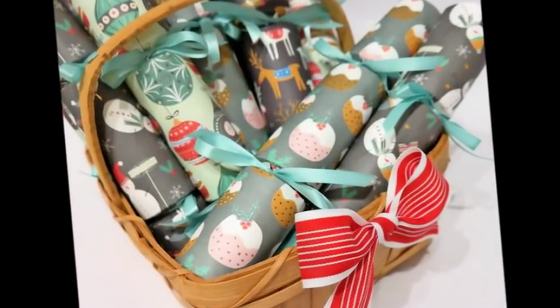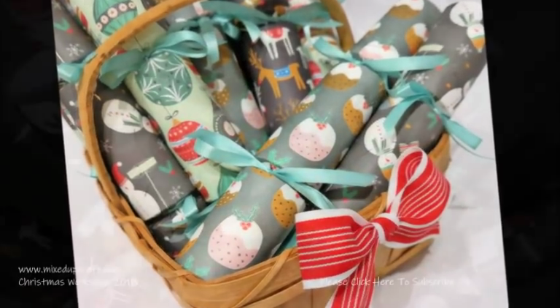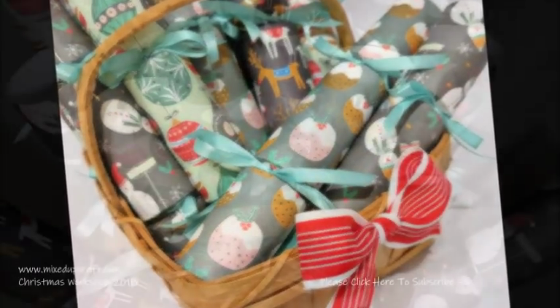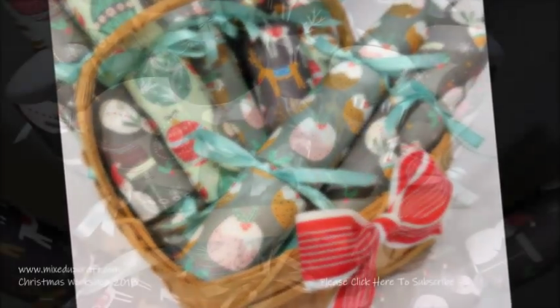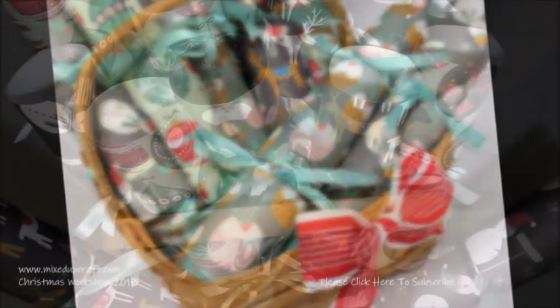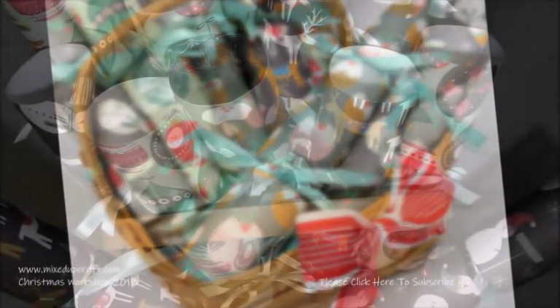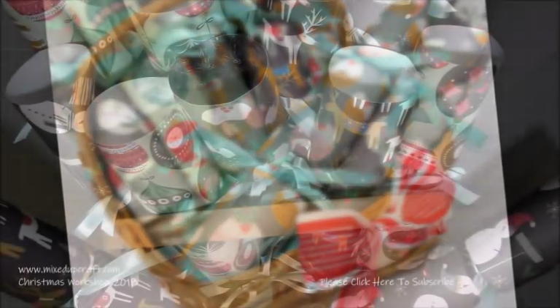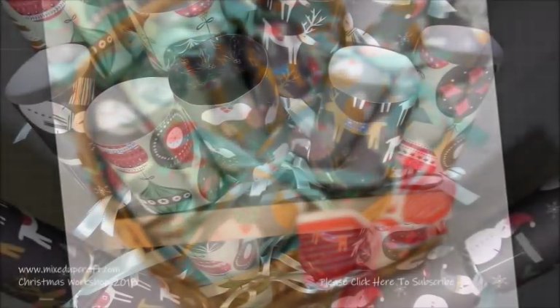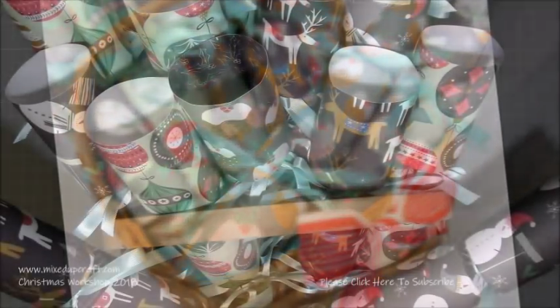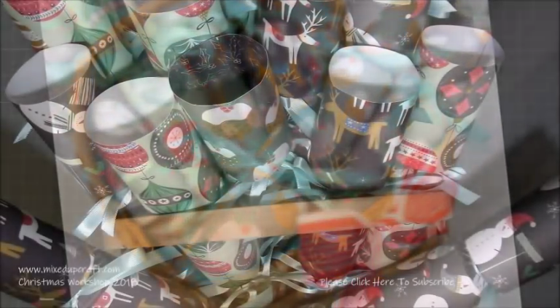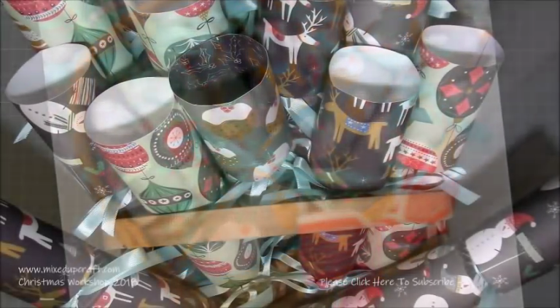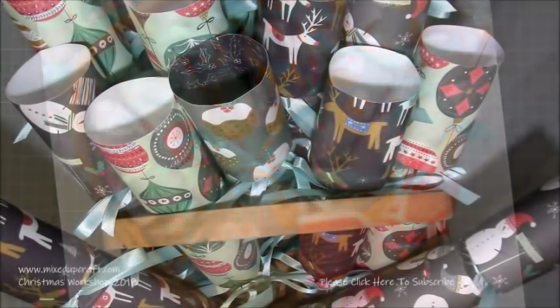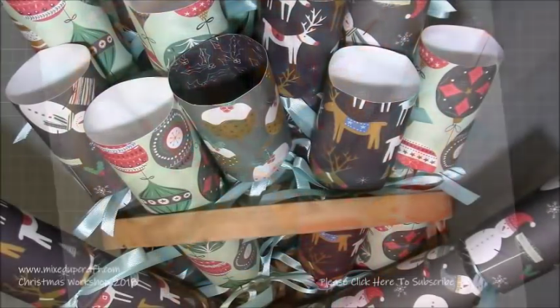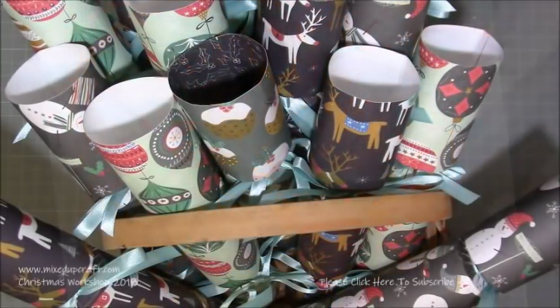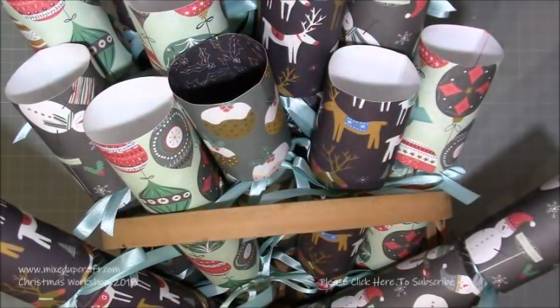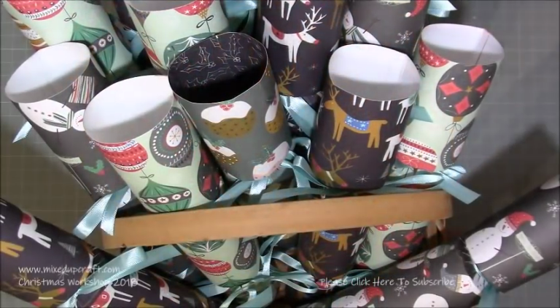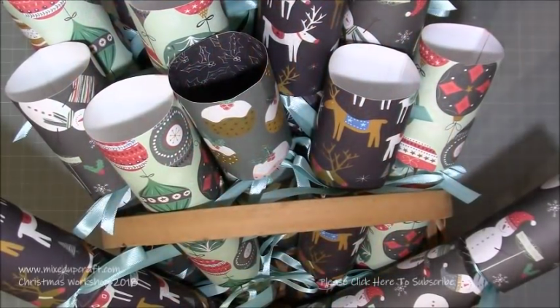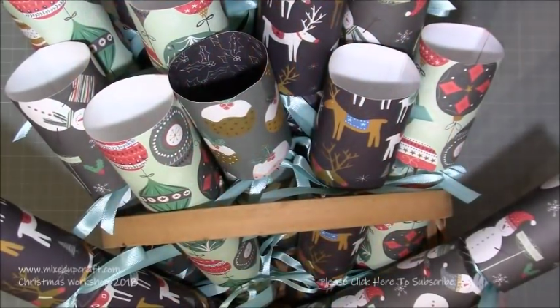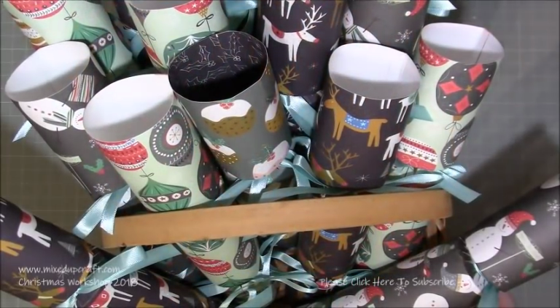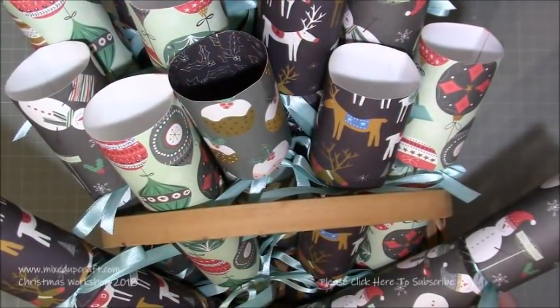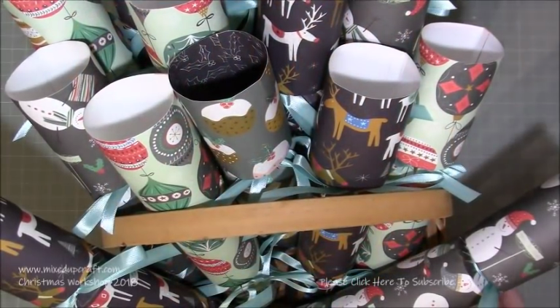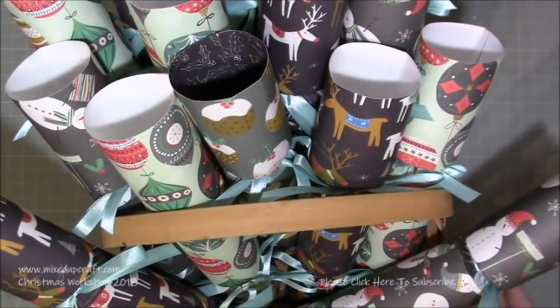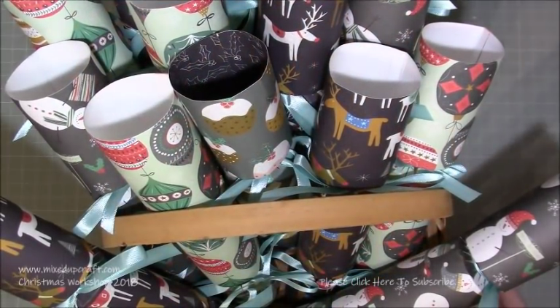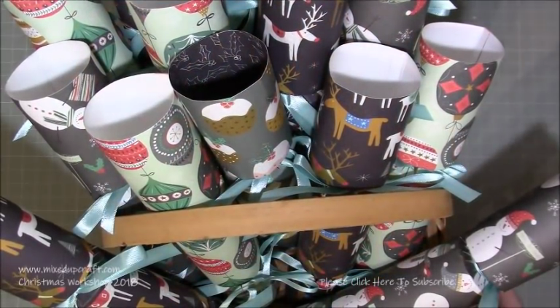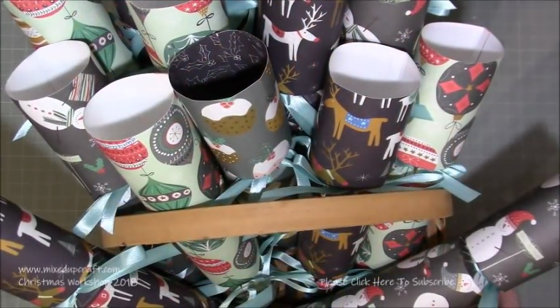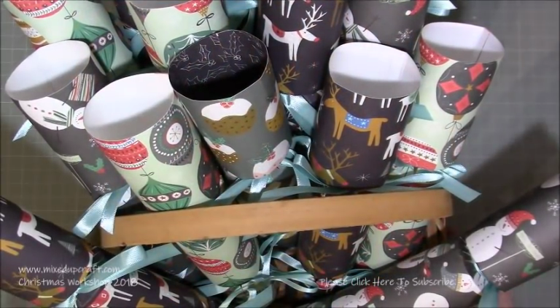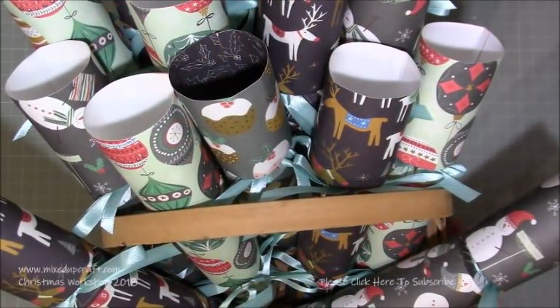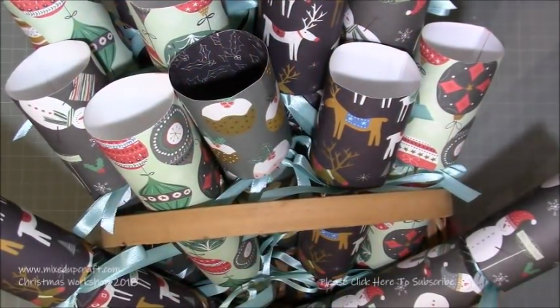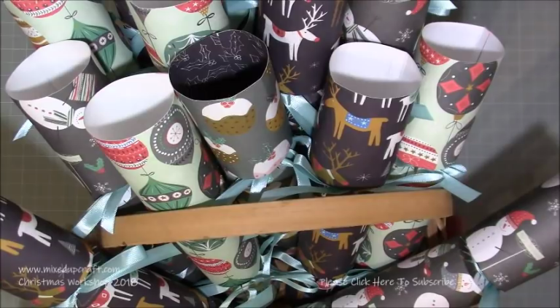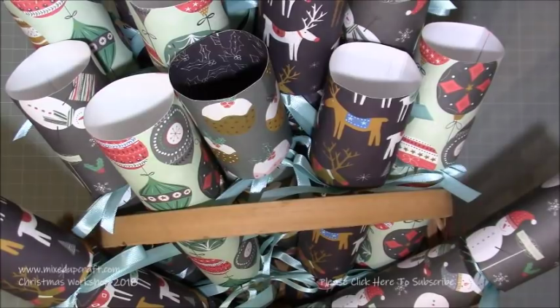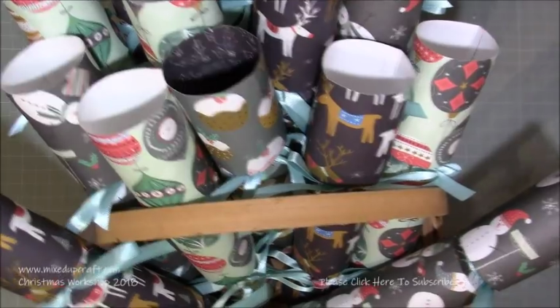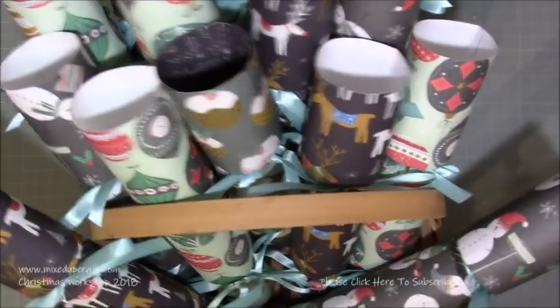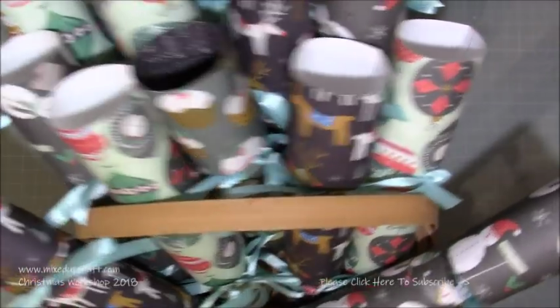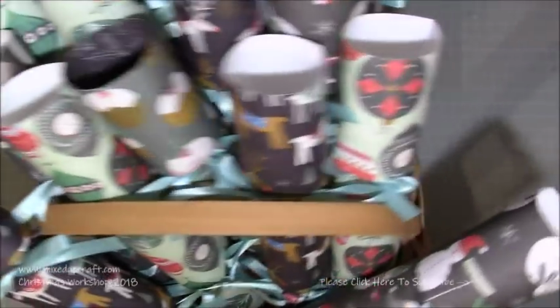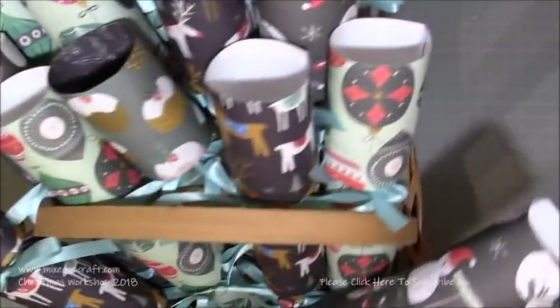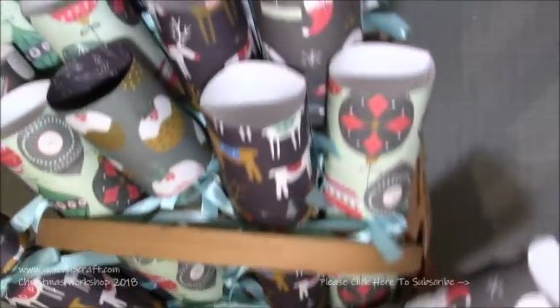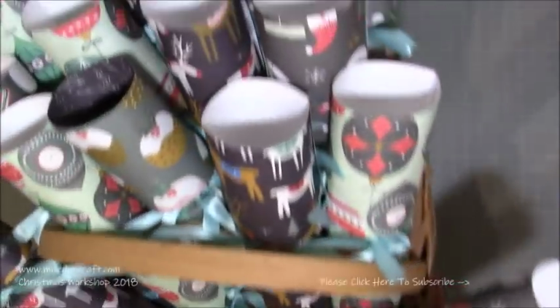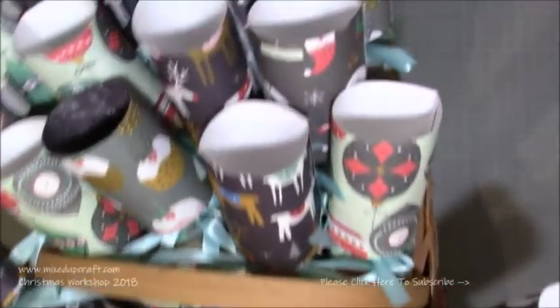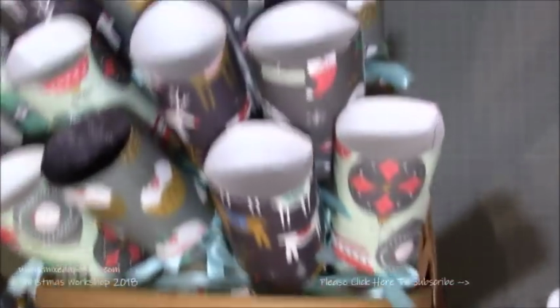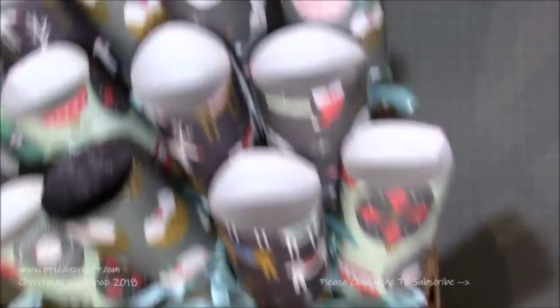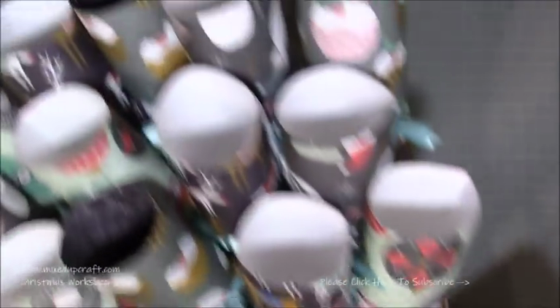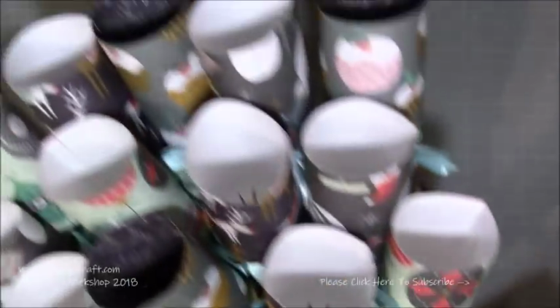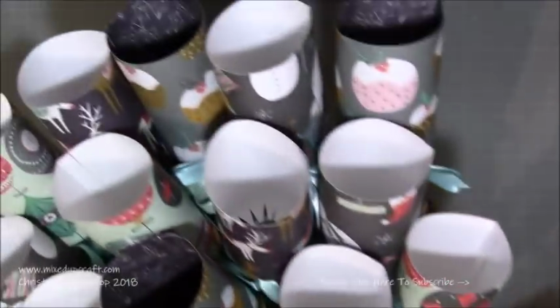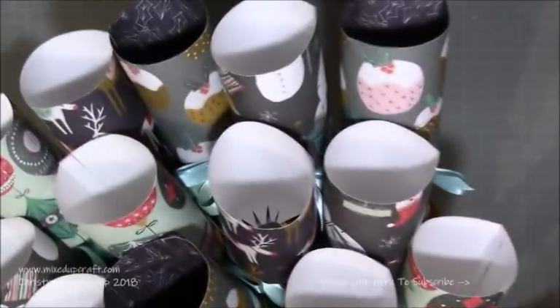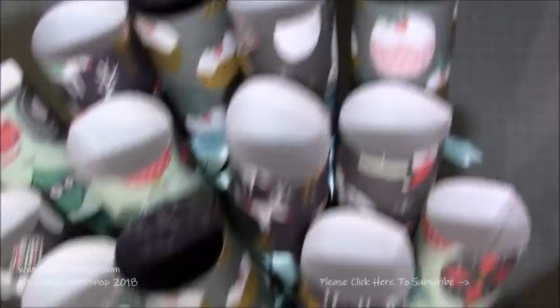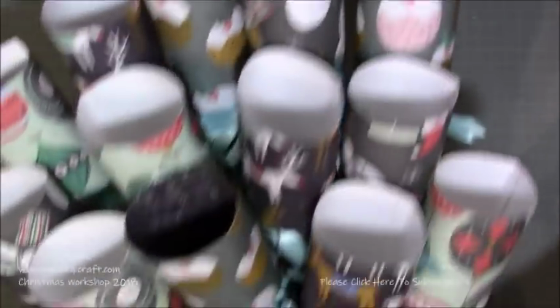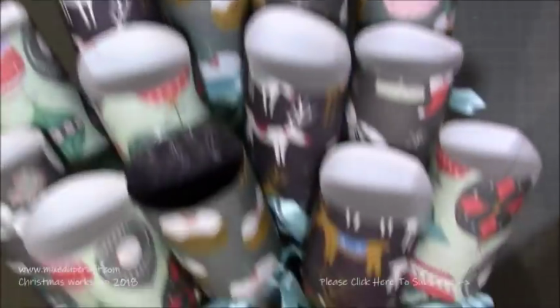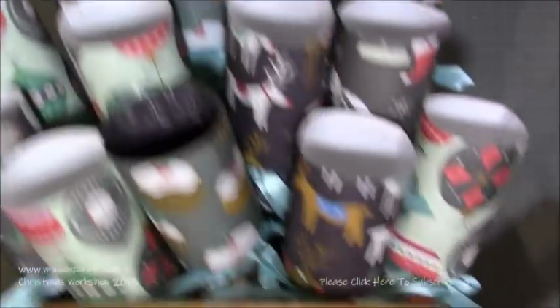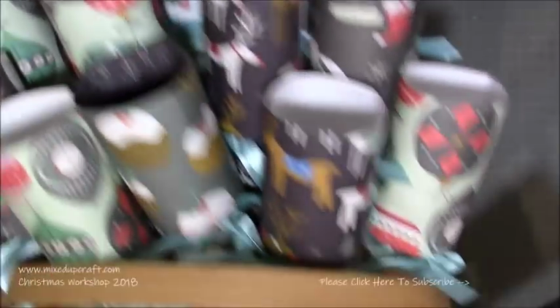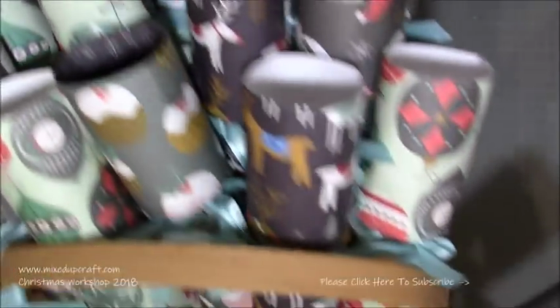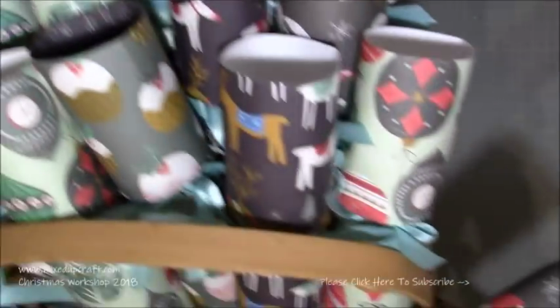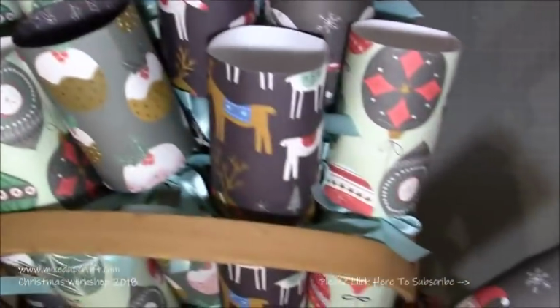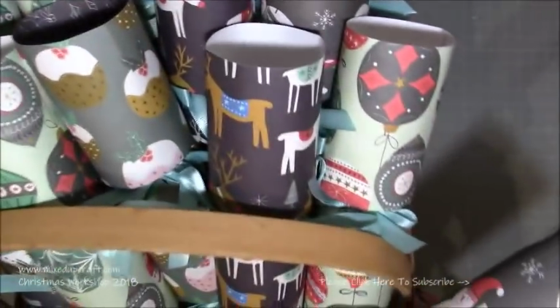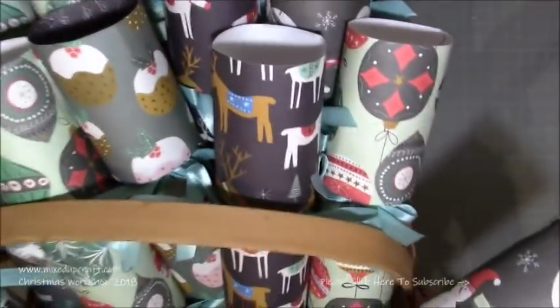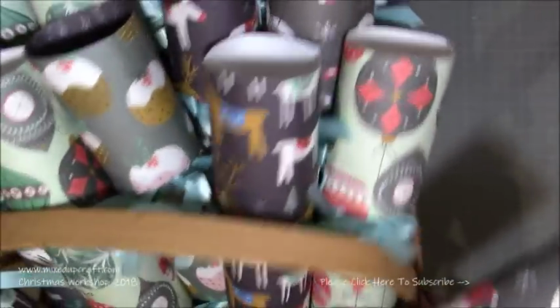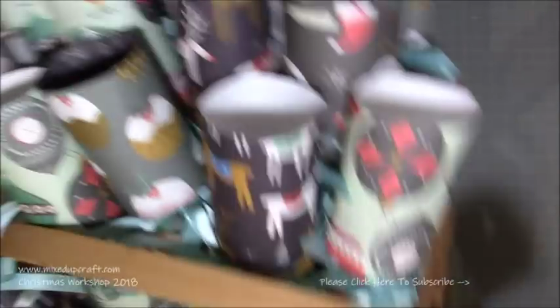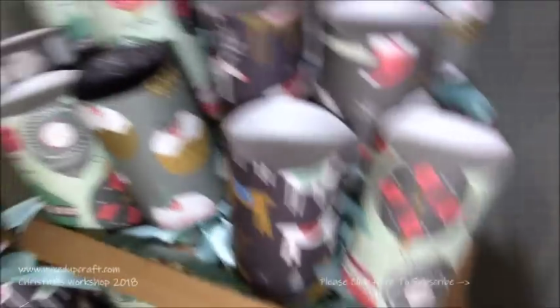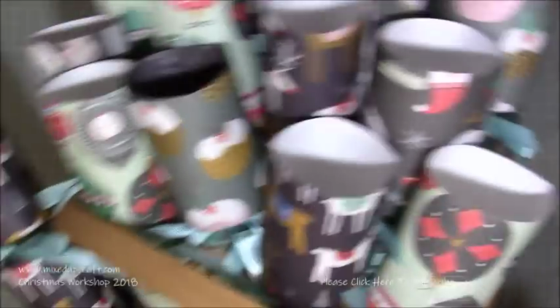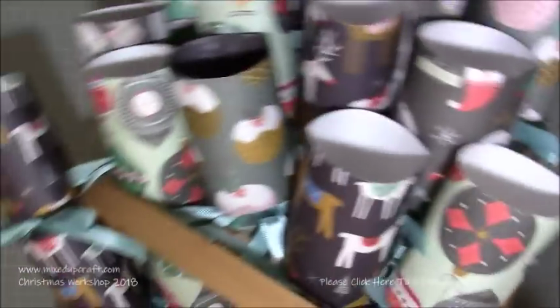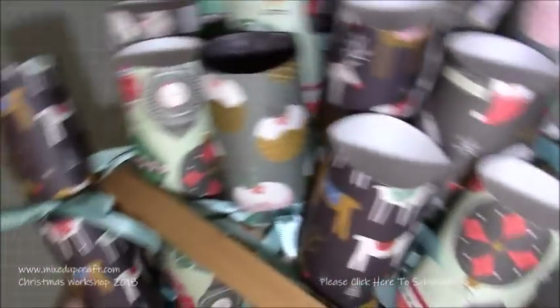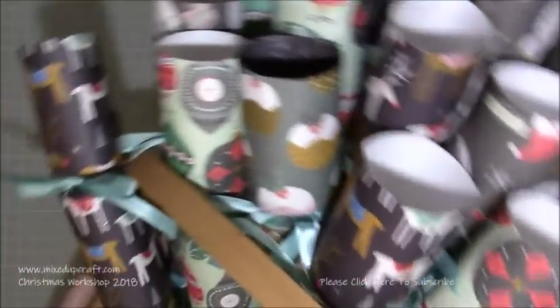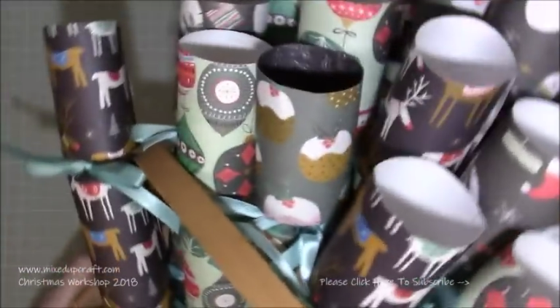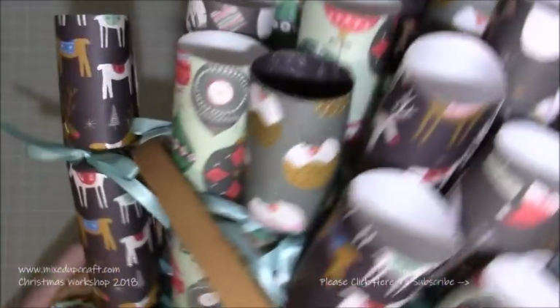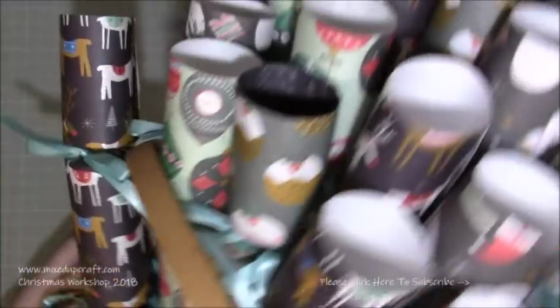Hi everybody, it's Sam at Mixed Up Craft. Thank you for watching my tutorial. Today I'm going to be showing you how to make these very quick and easy crackers.